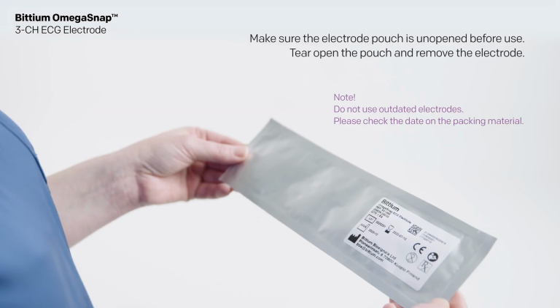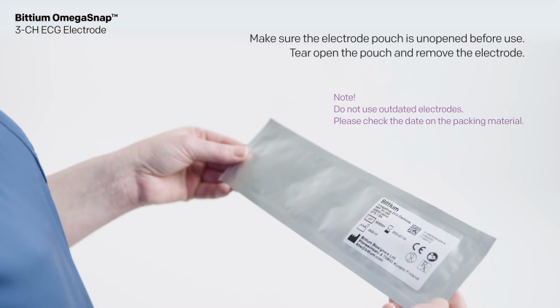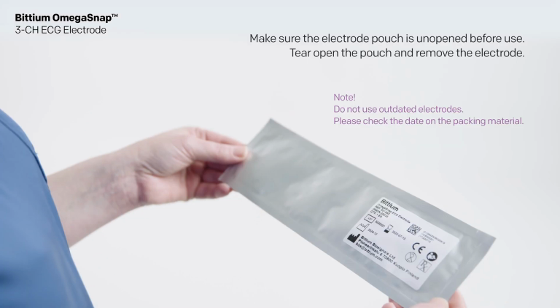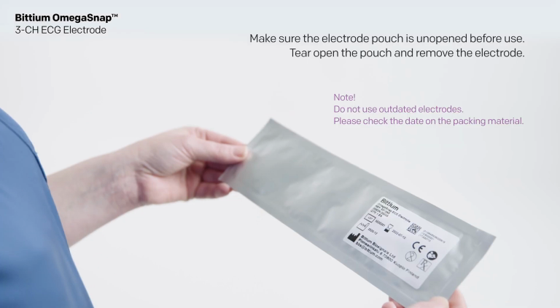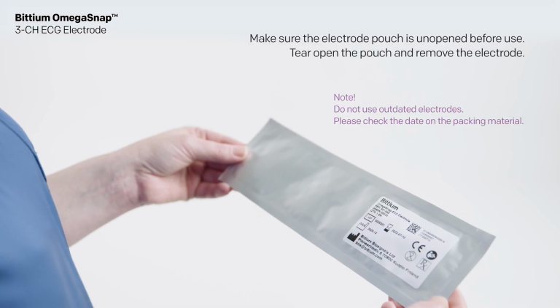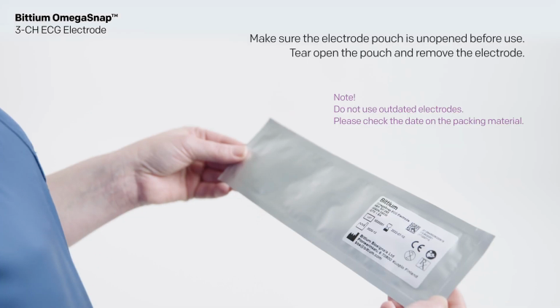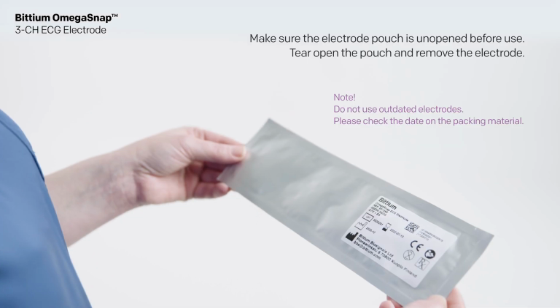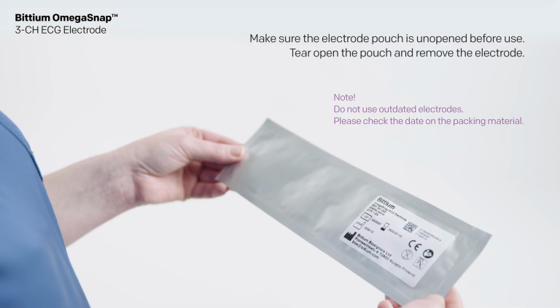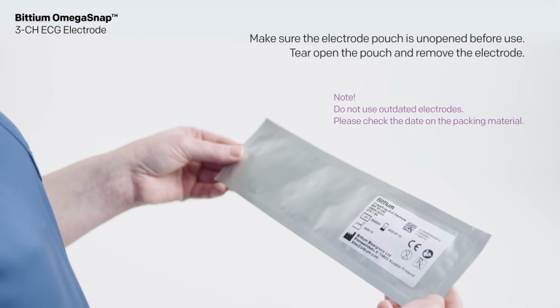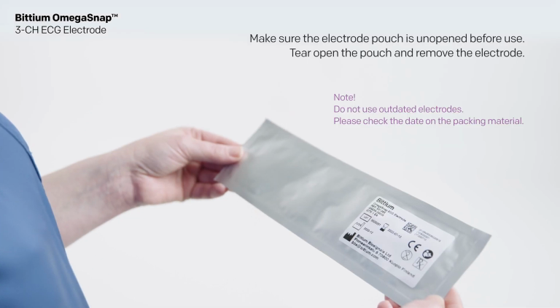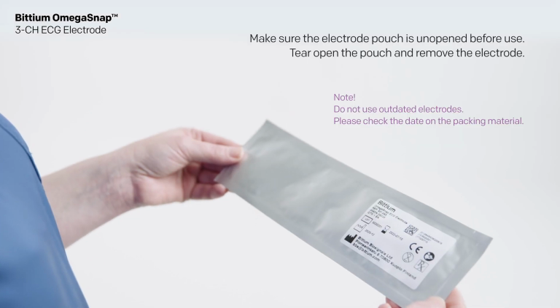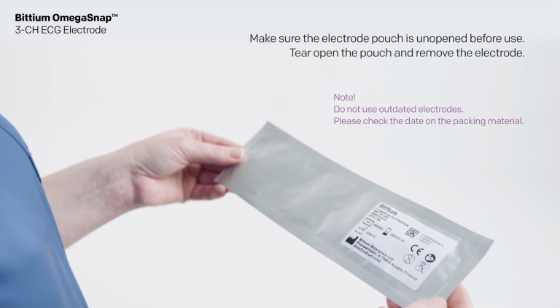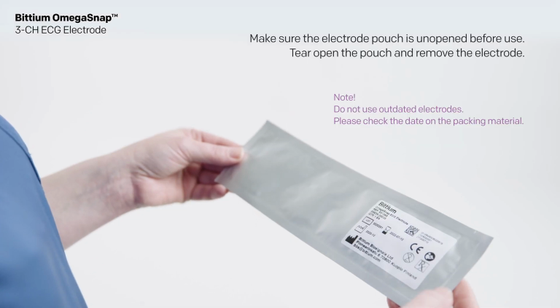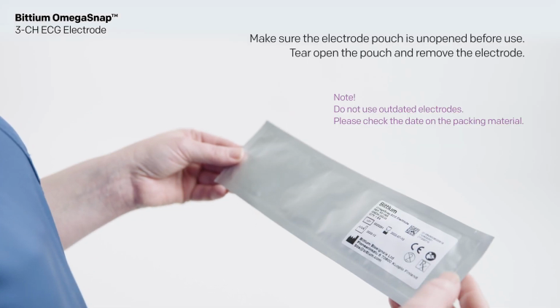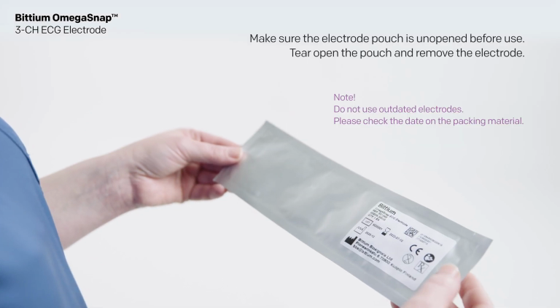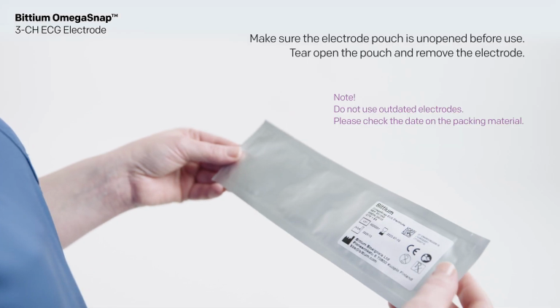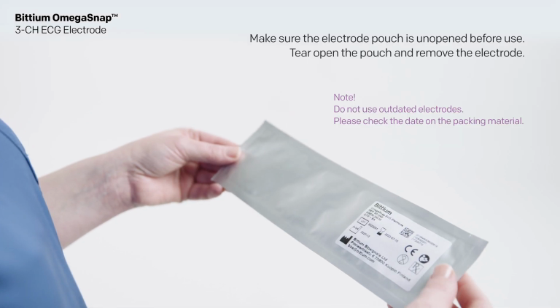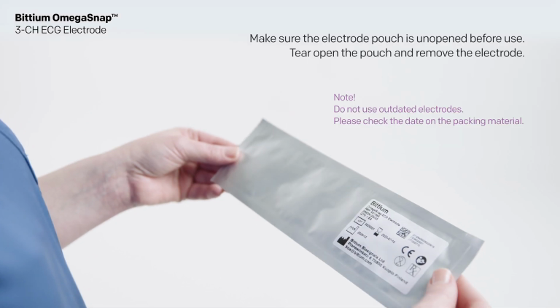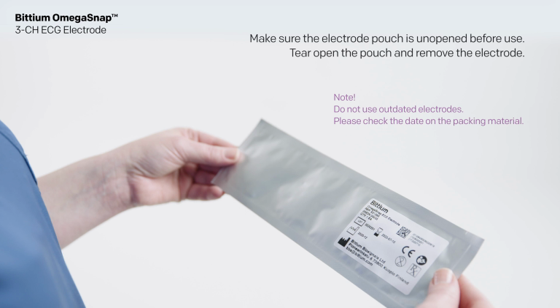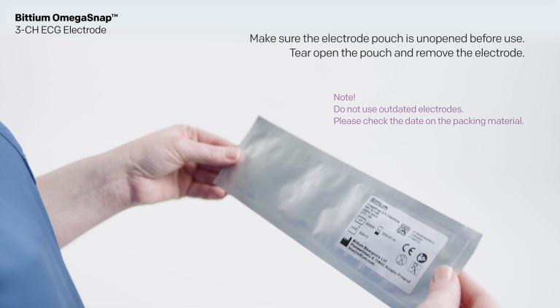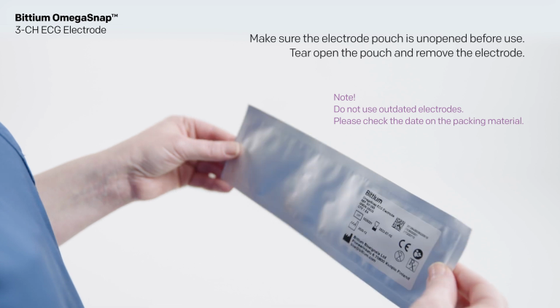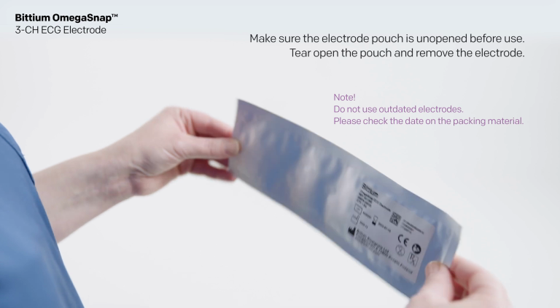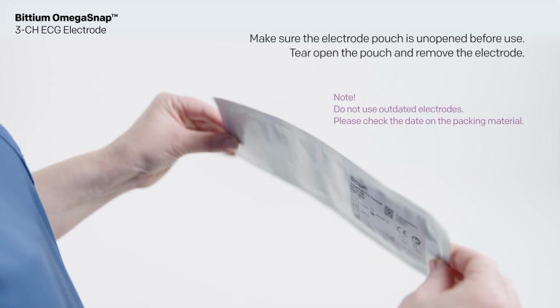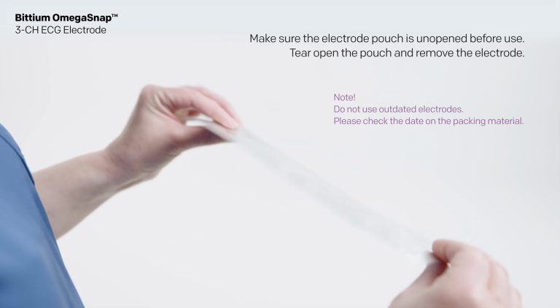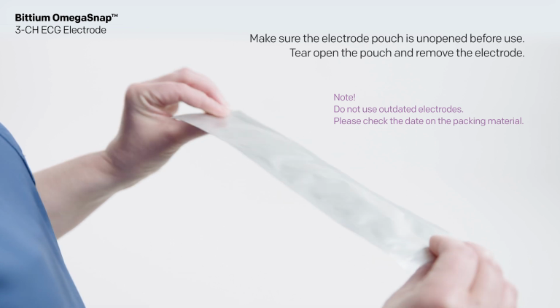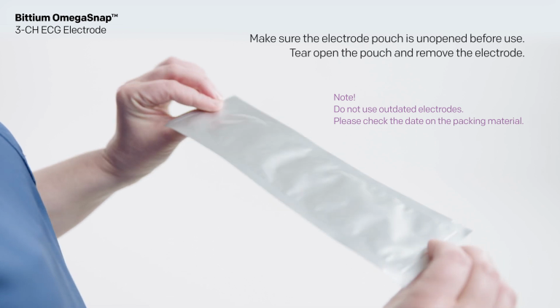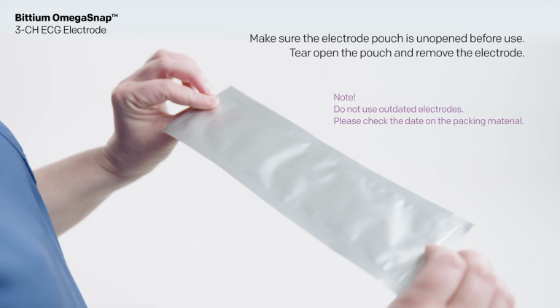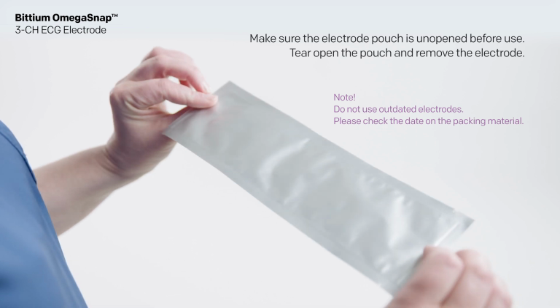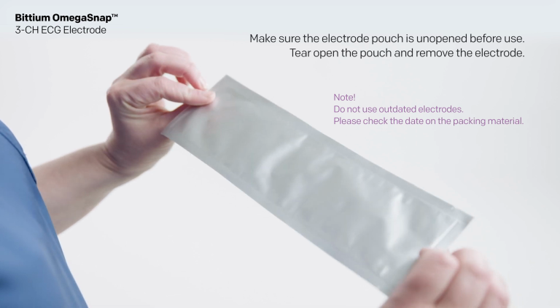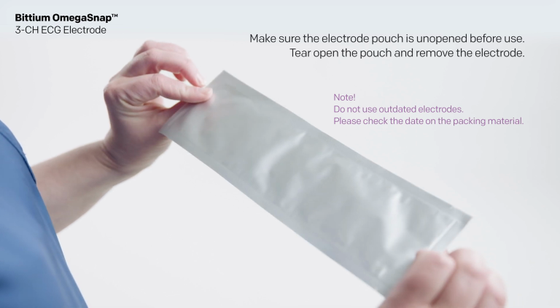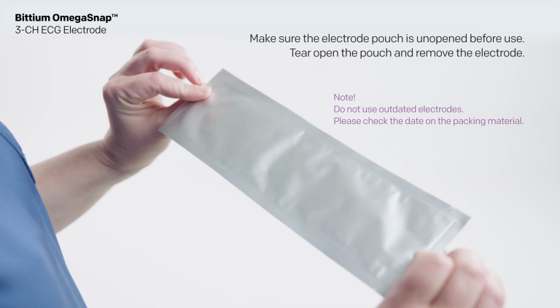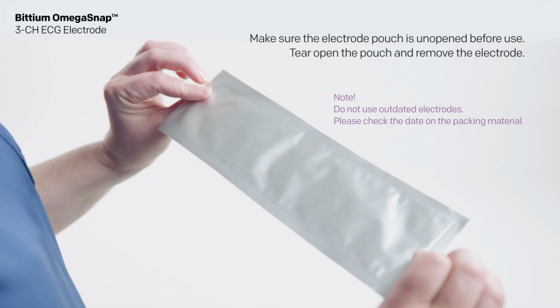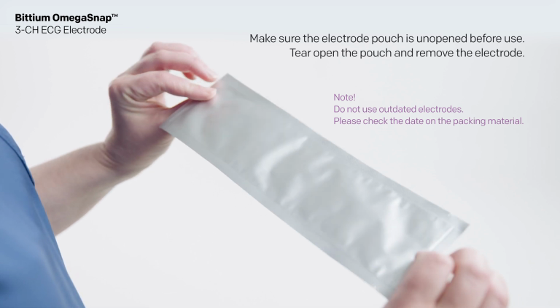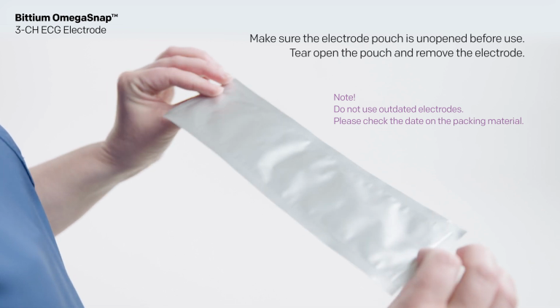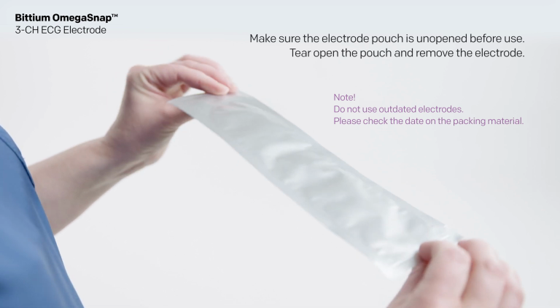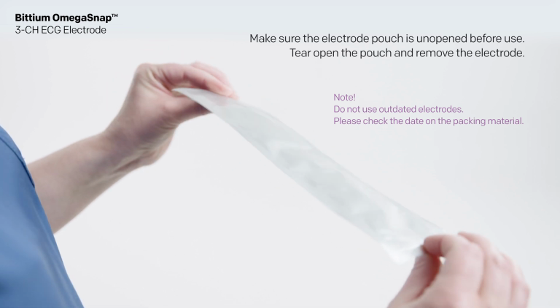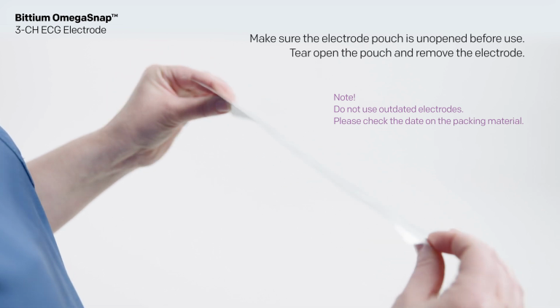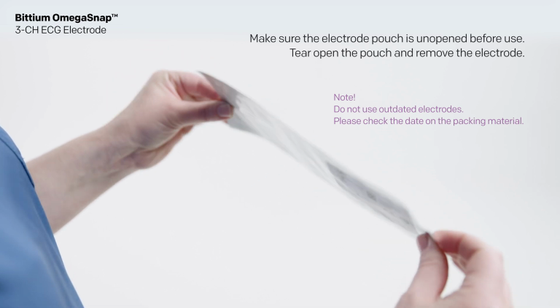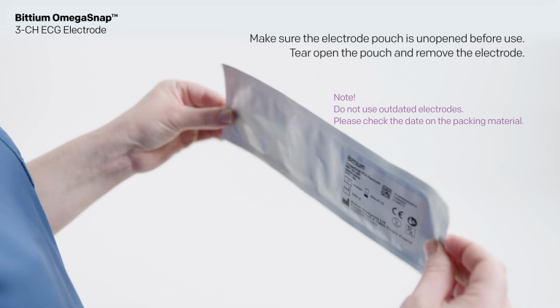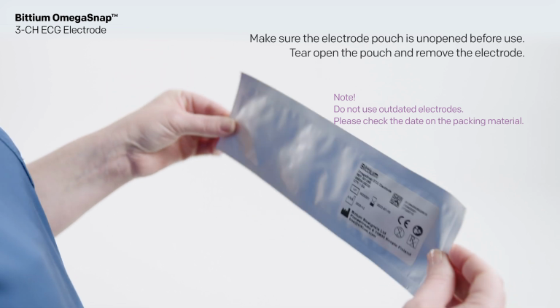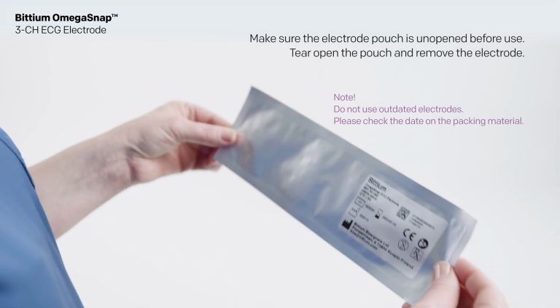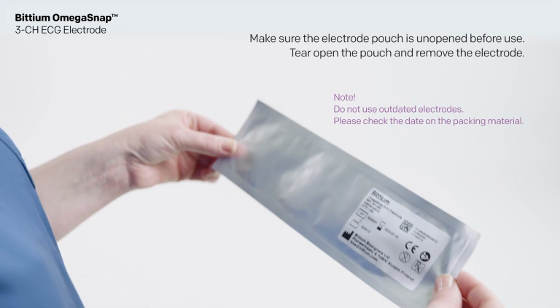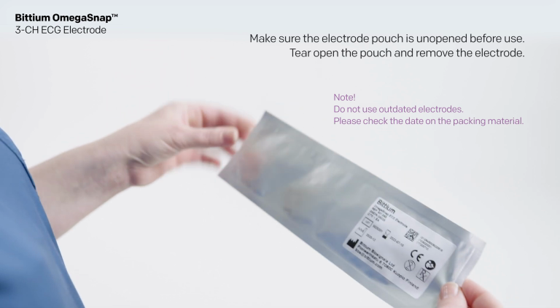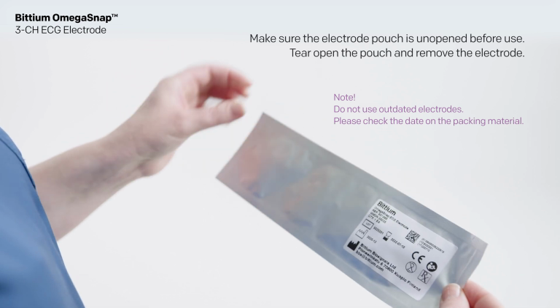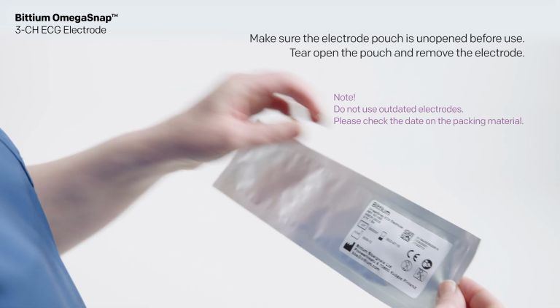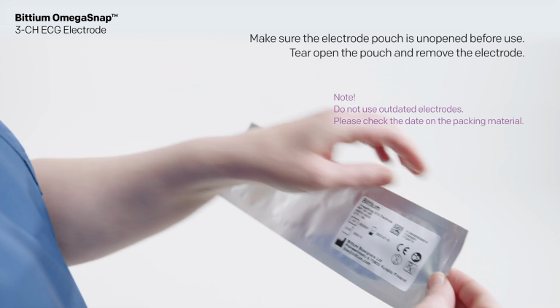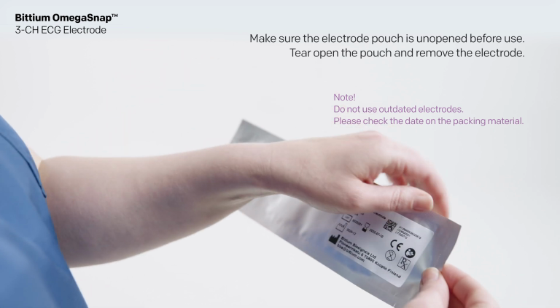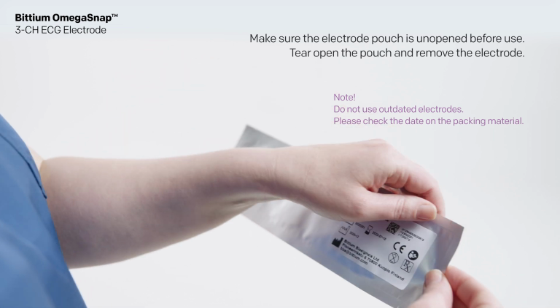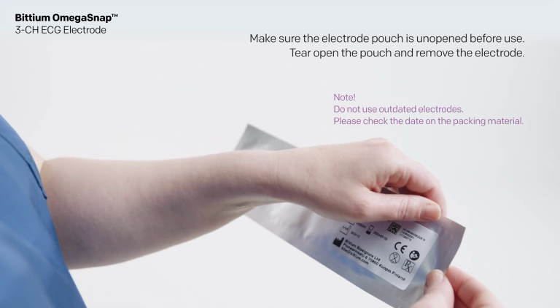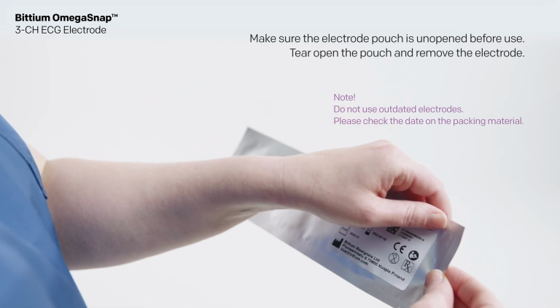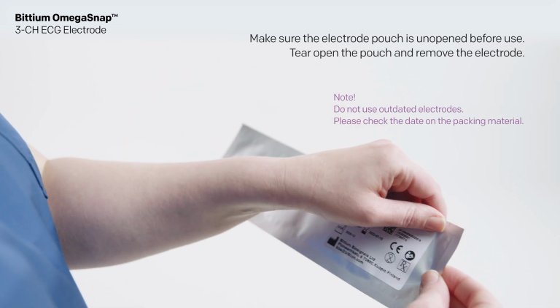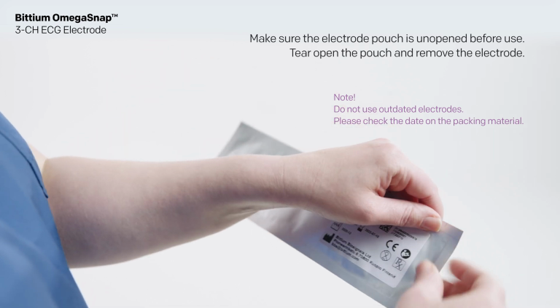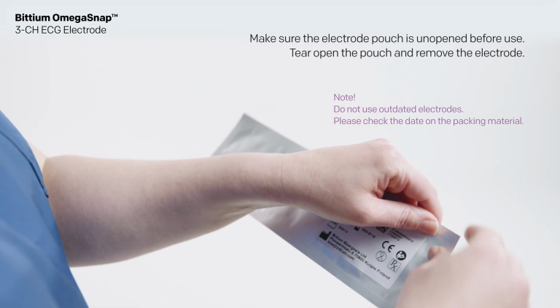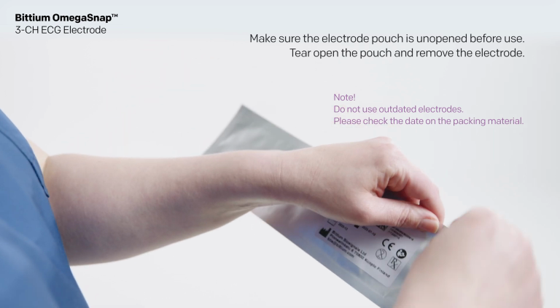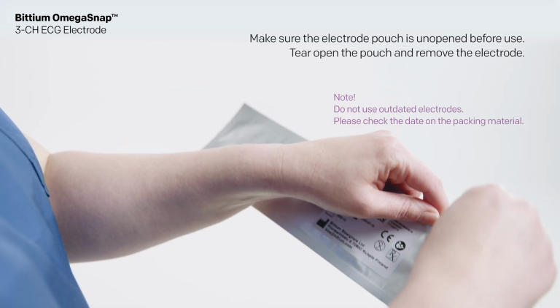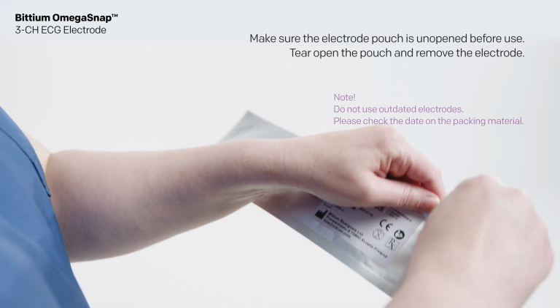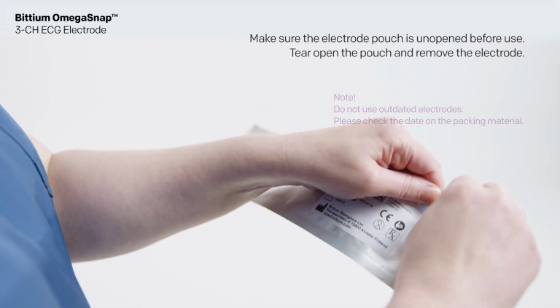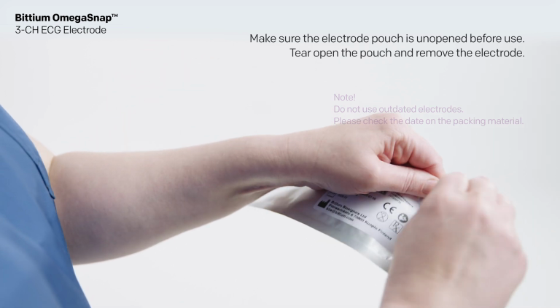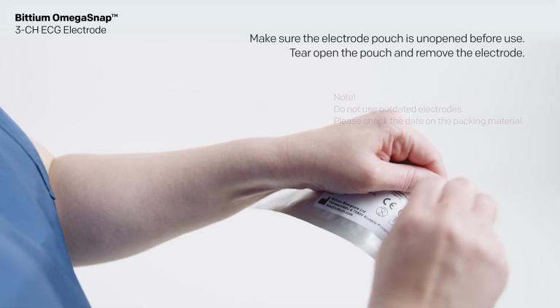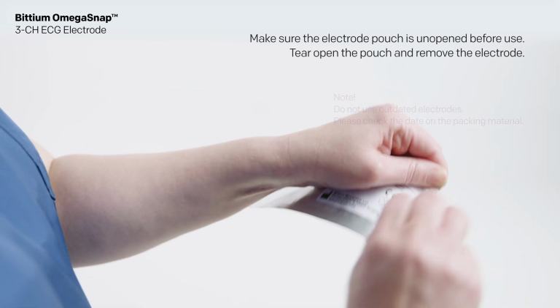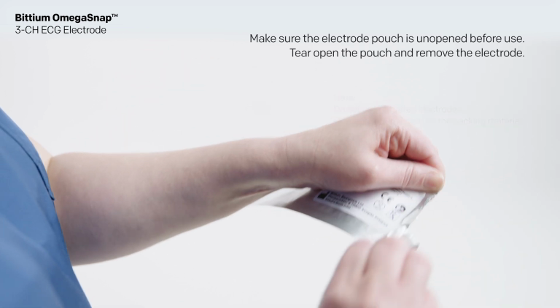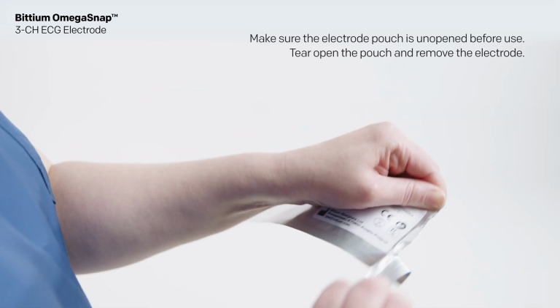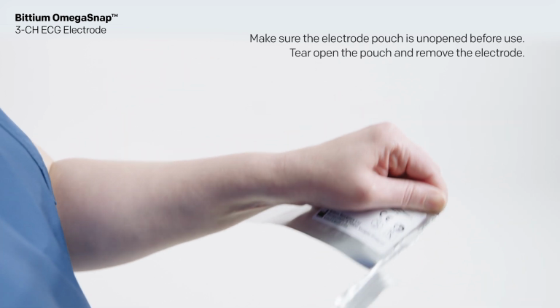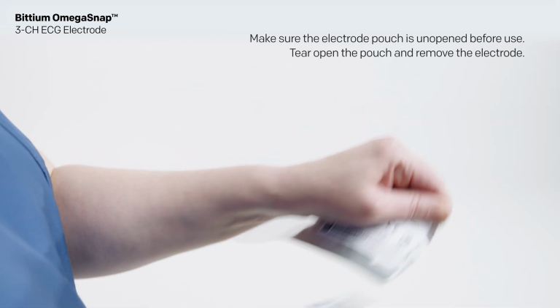Make sure the electrode pouch is unopened before use. Tear open the pouch and remove the electrode.